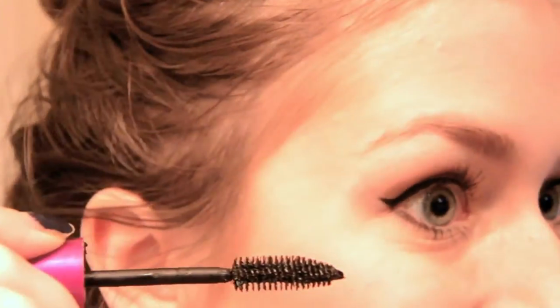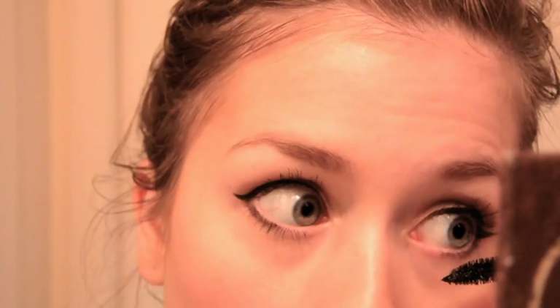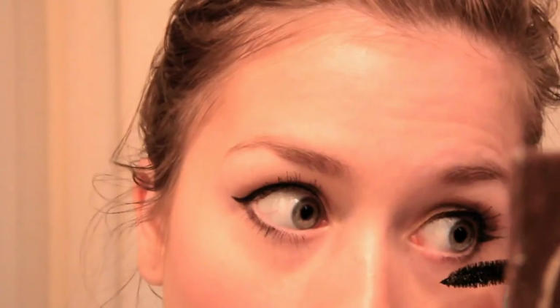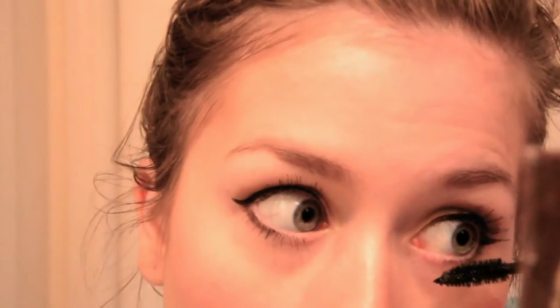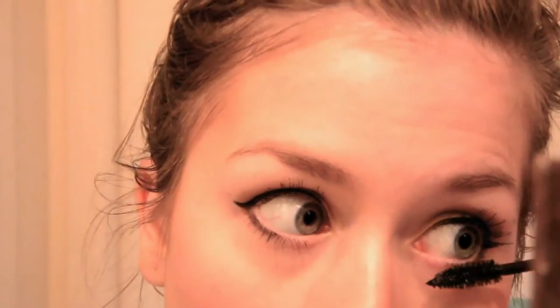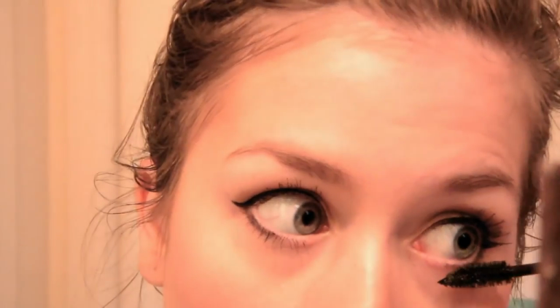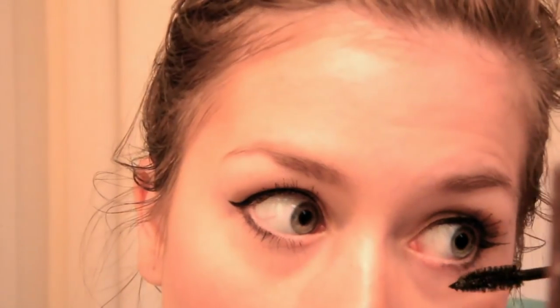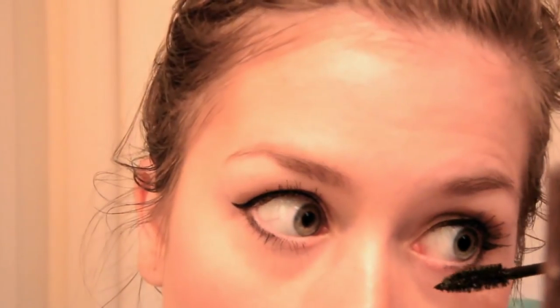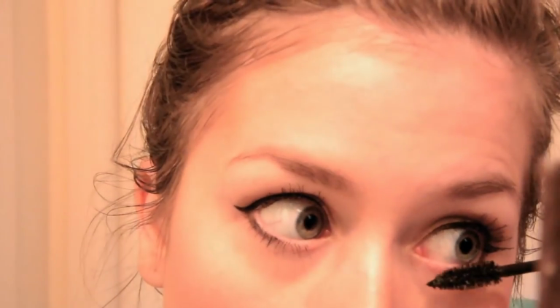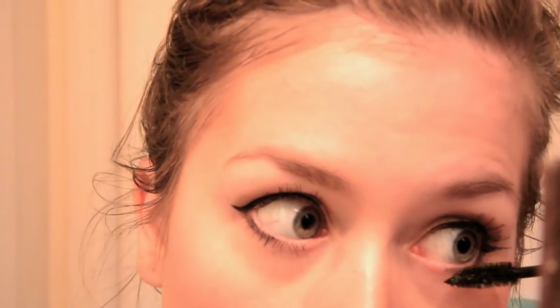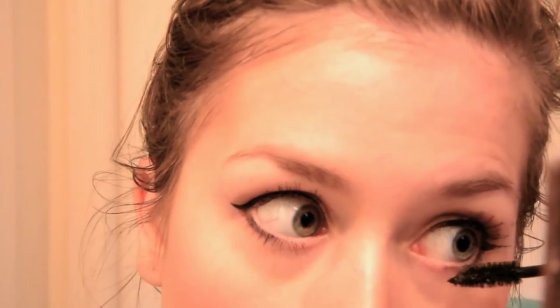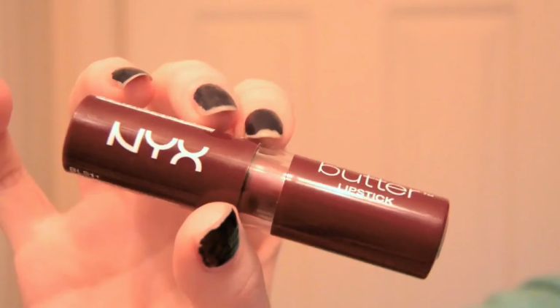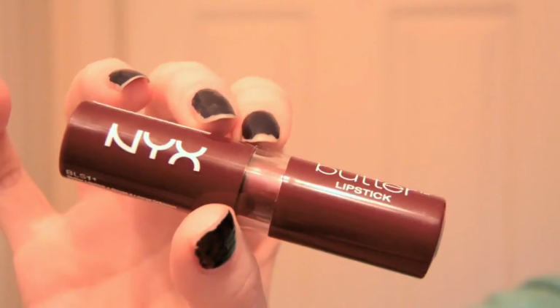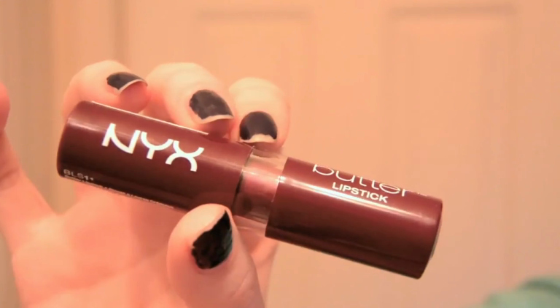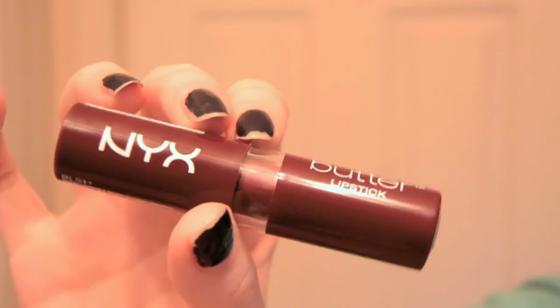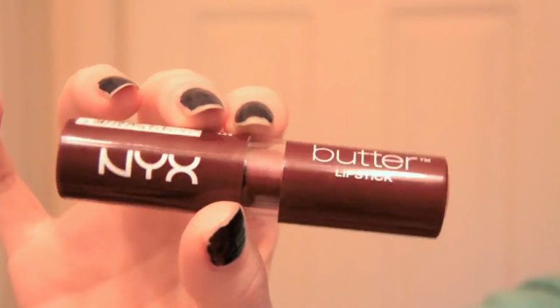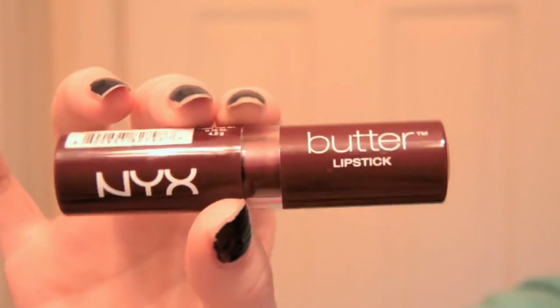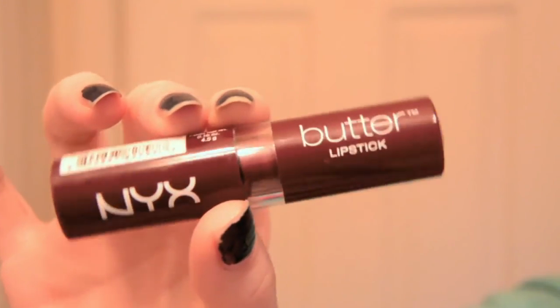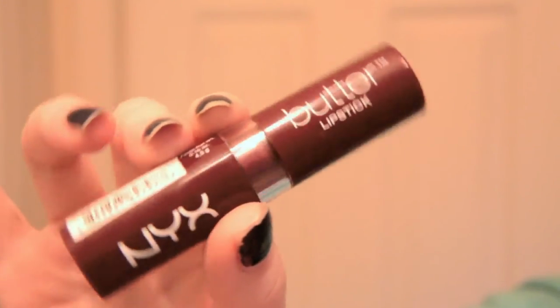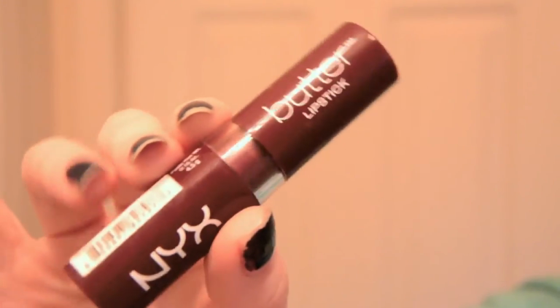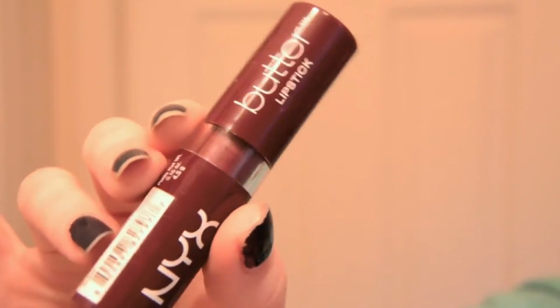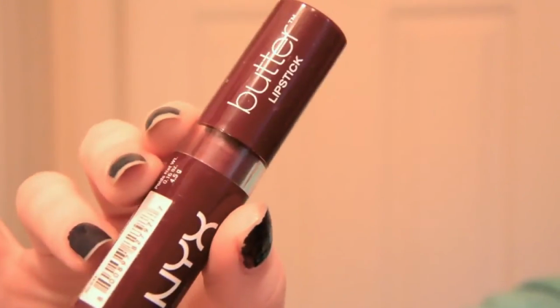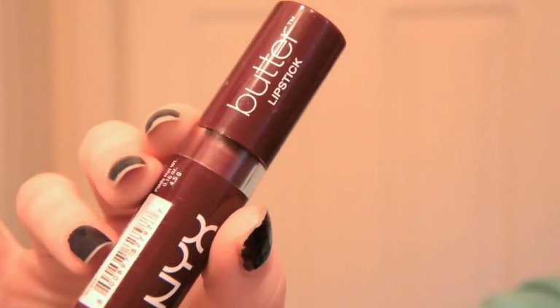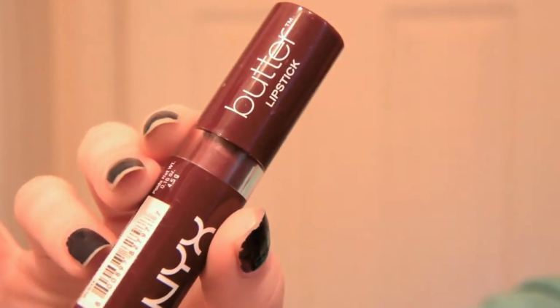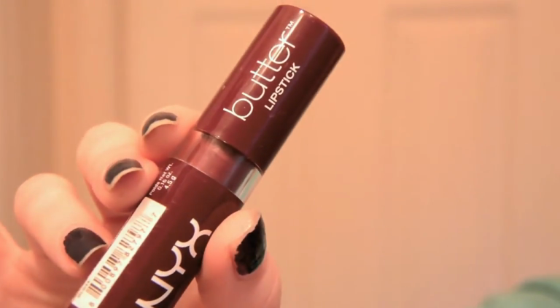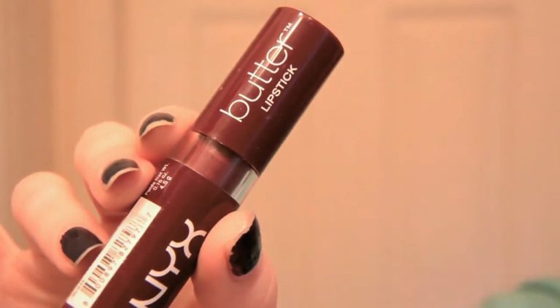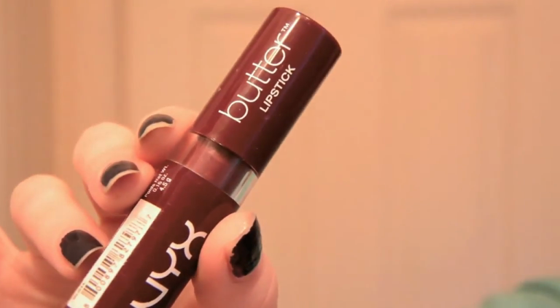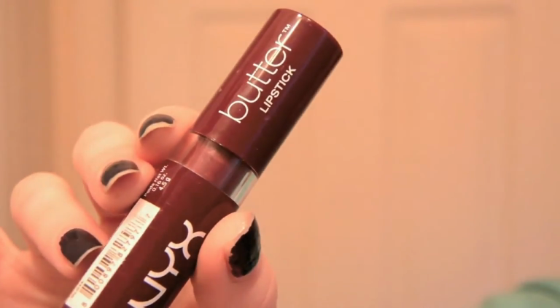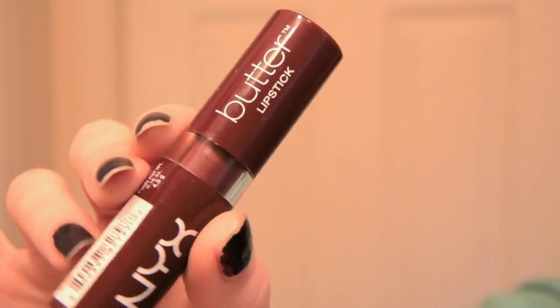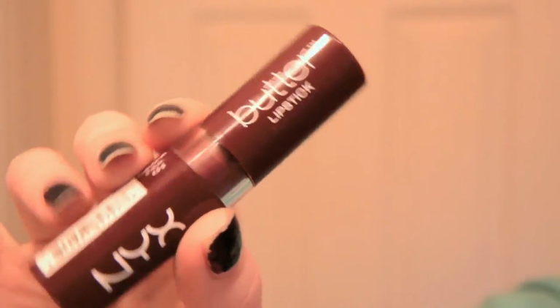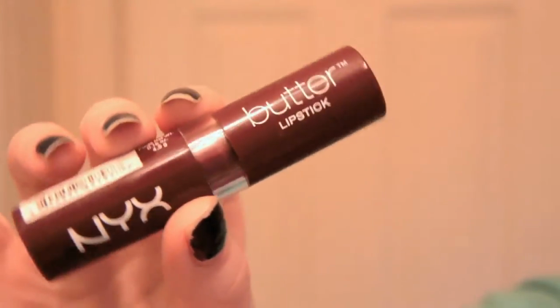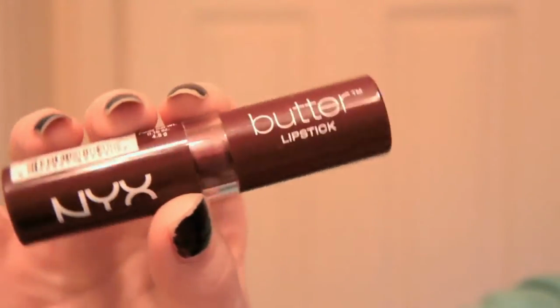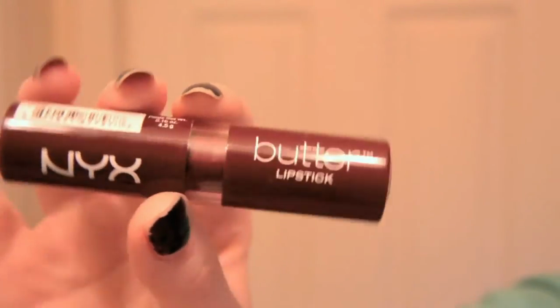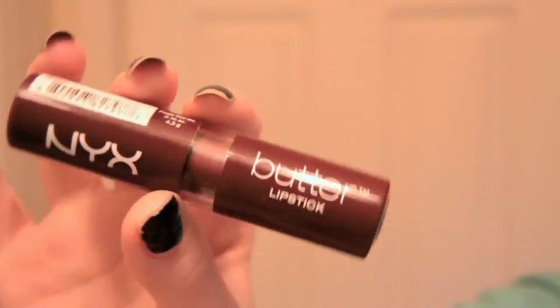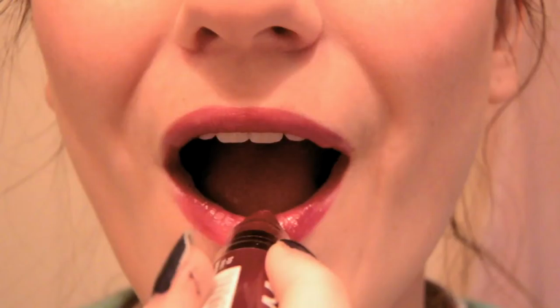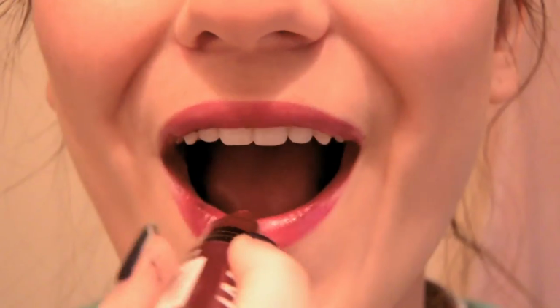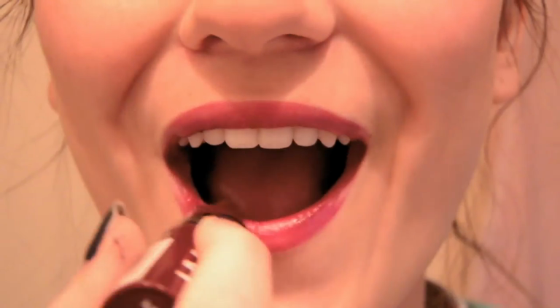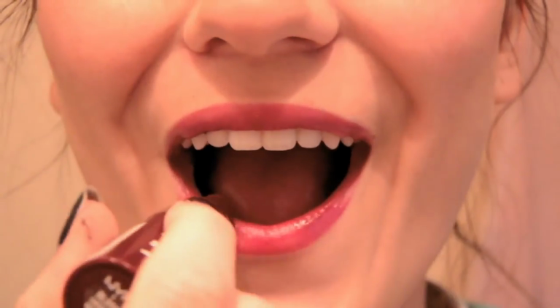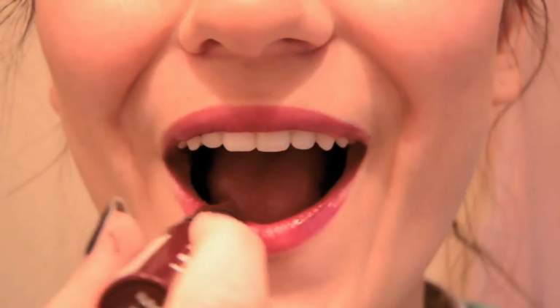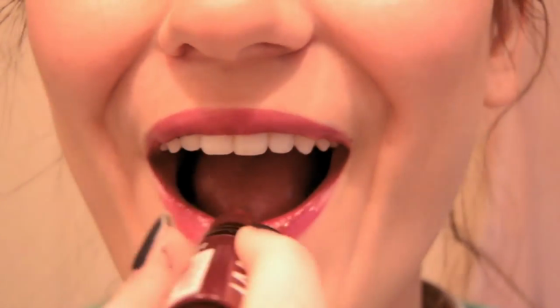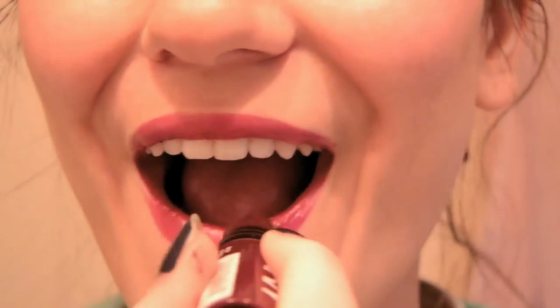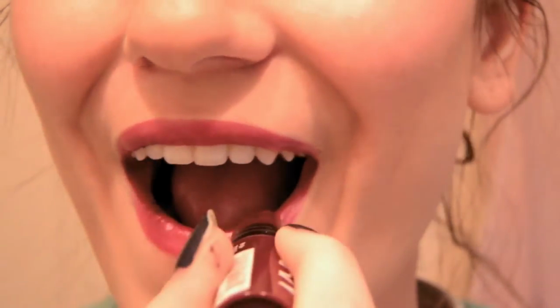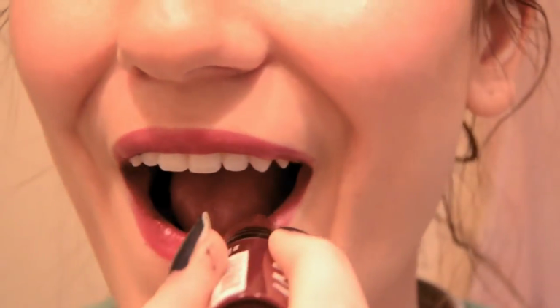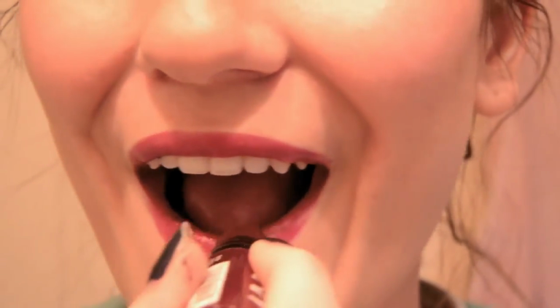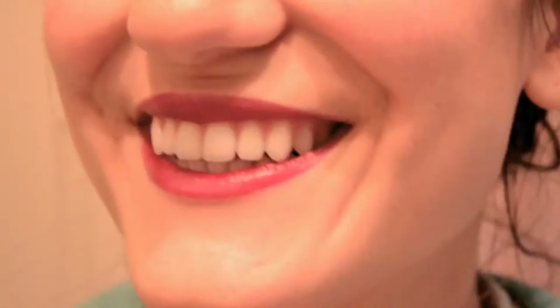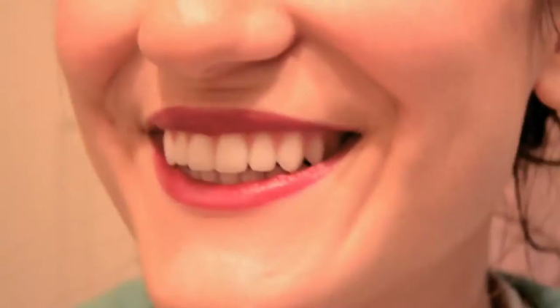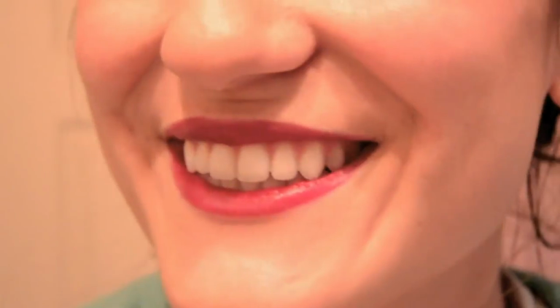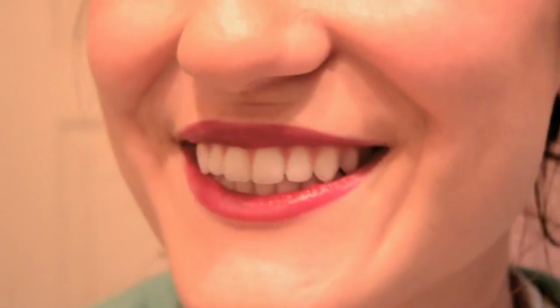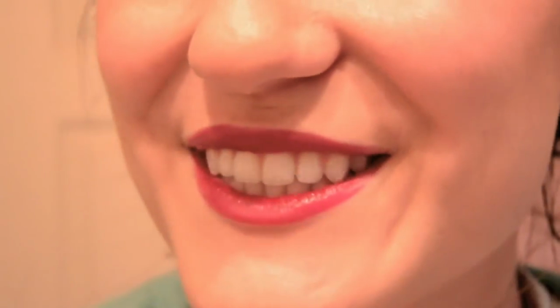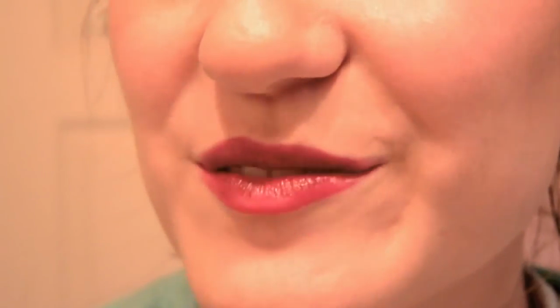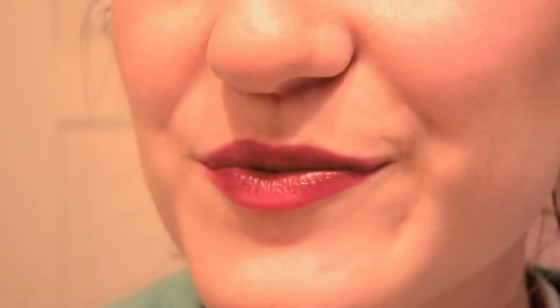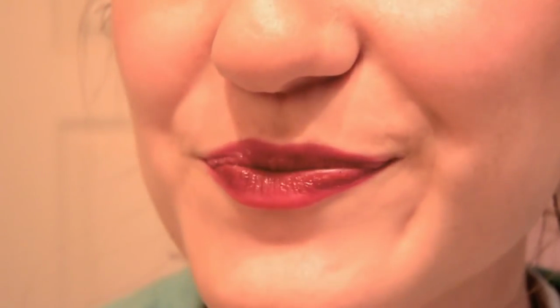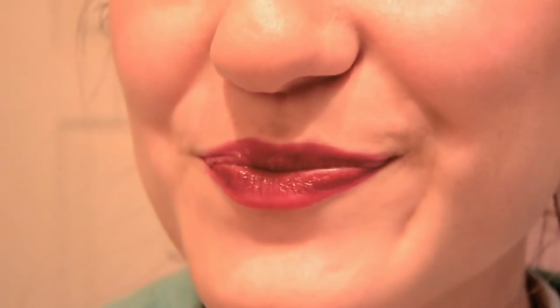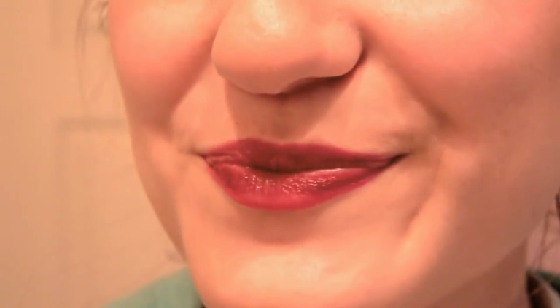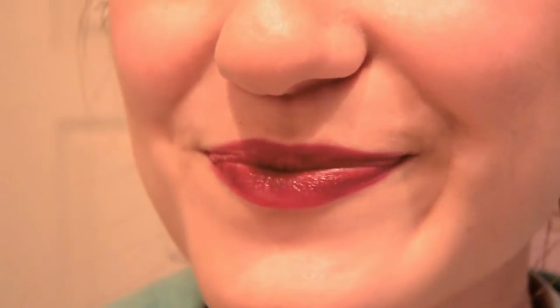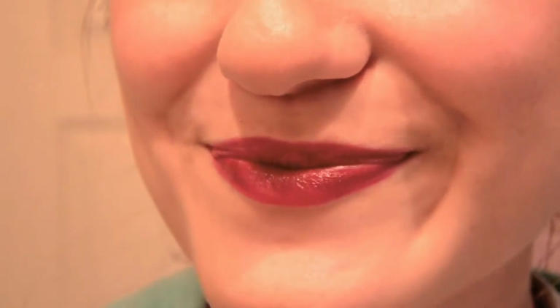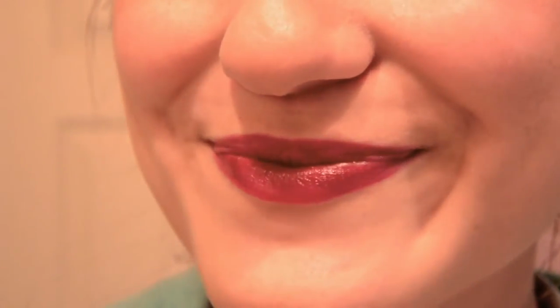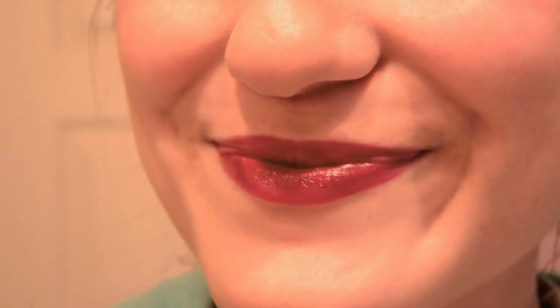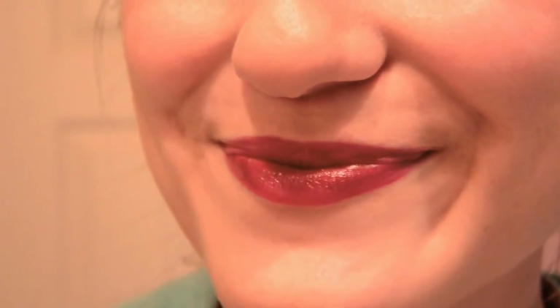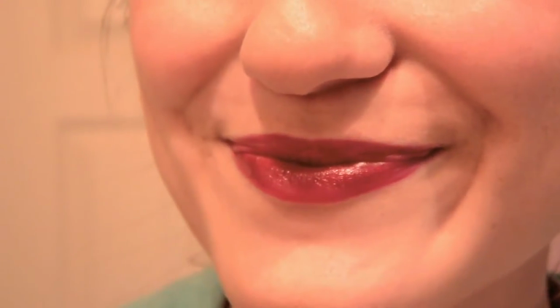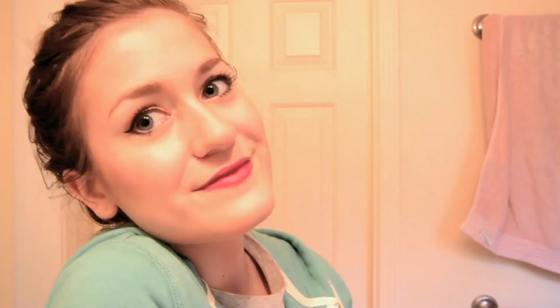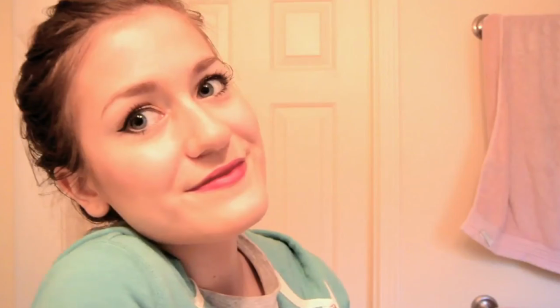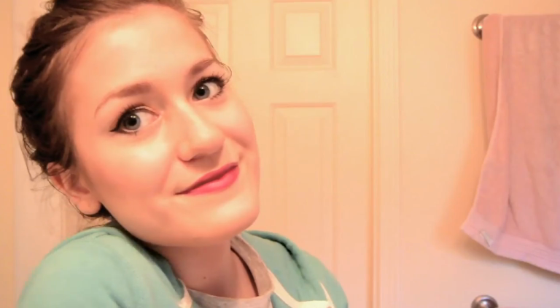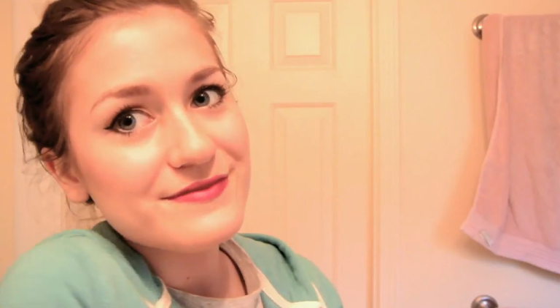I then use my favorite fall lipstick, the NYX Butter Lipstick in the shade Licorice, as the final touch, and that's the finished makeup look.